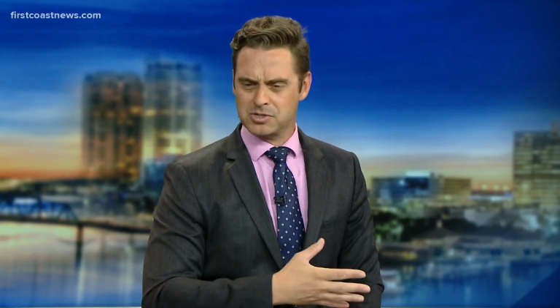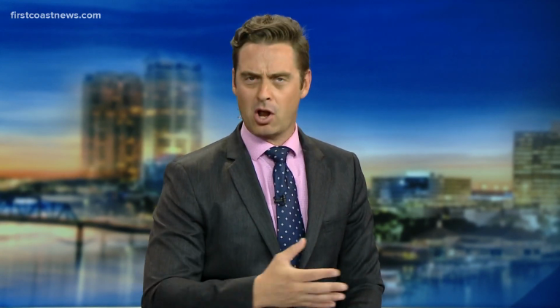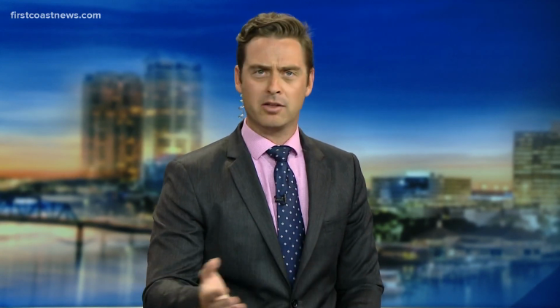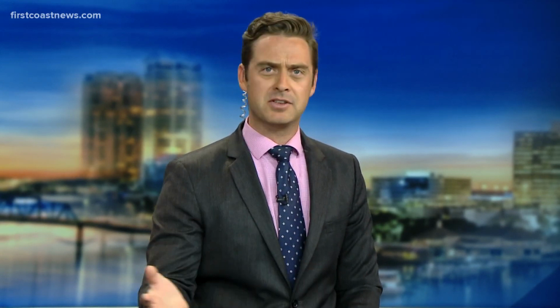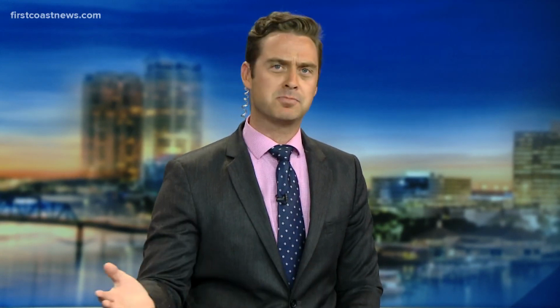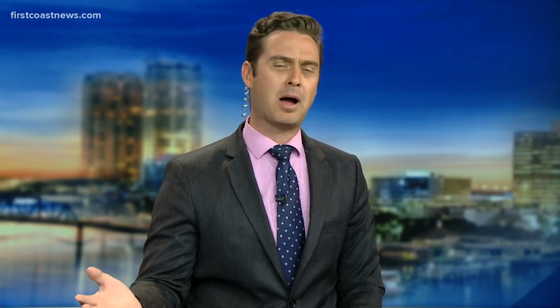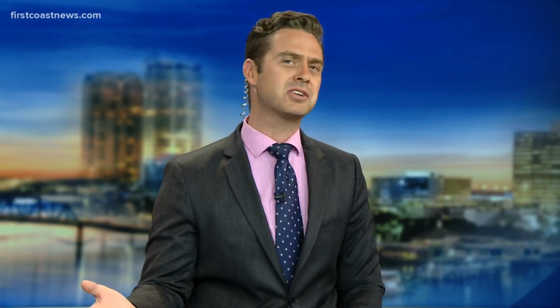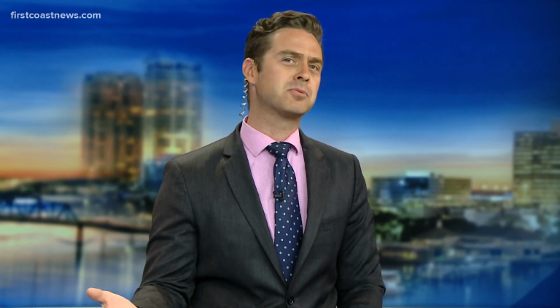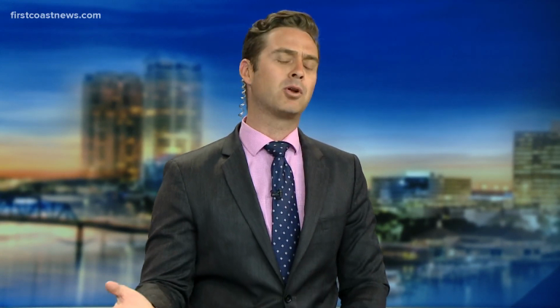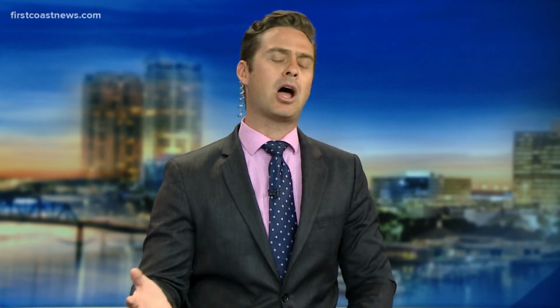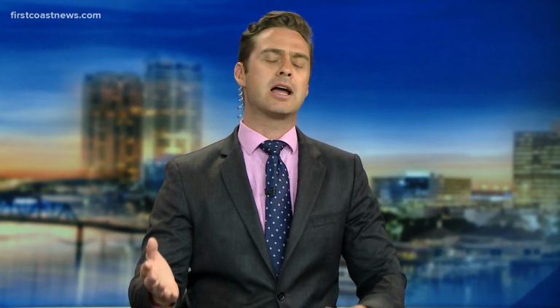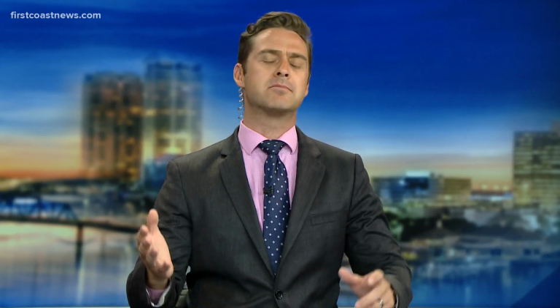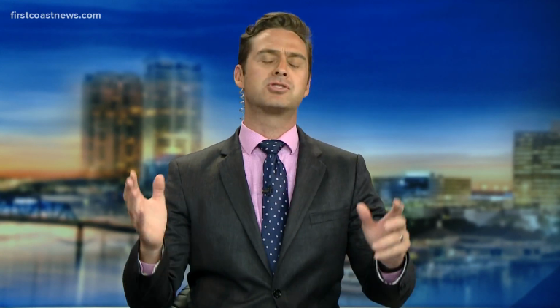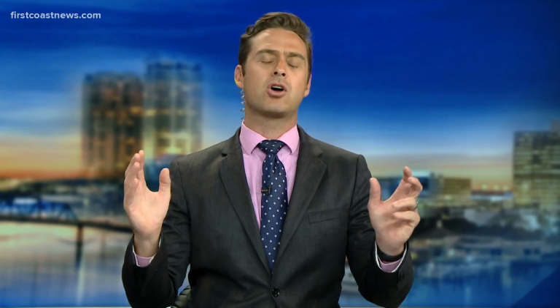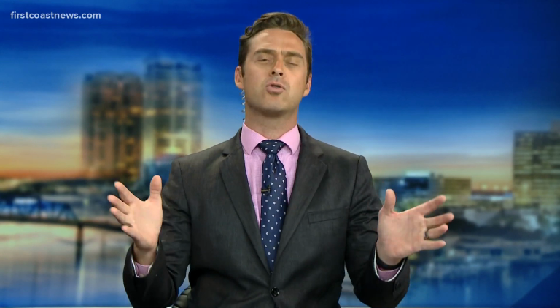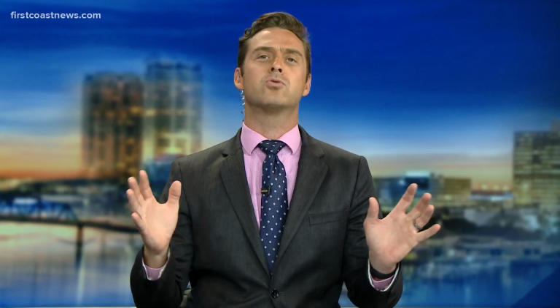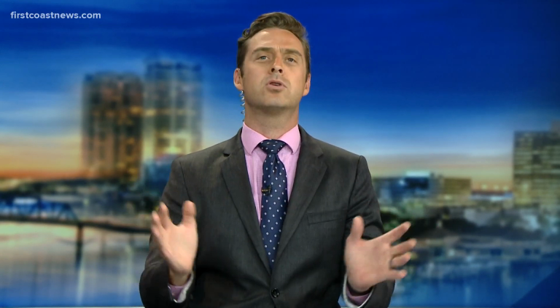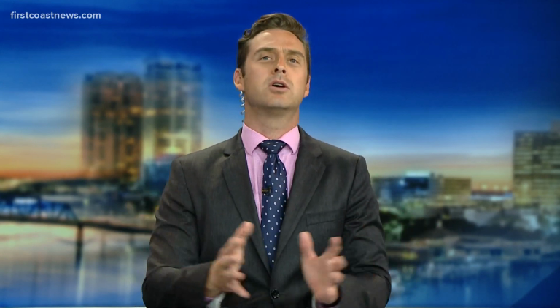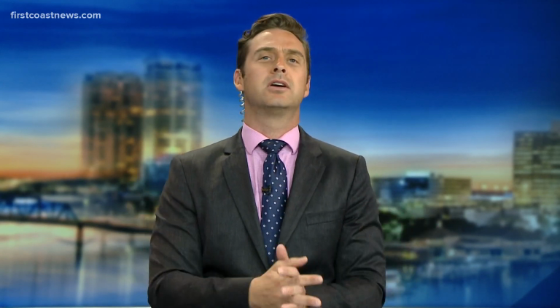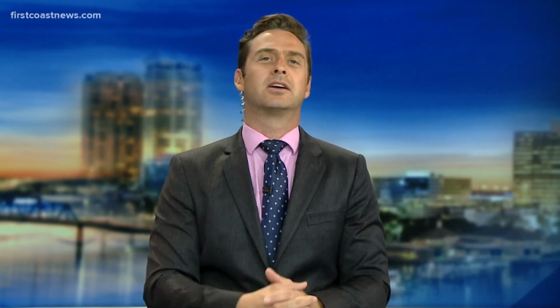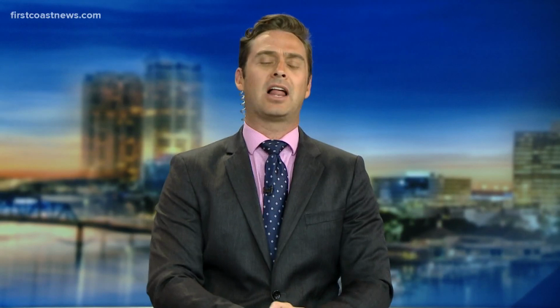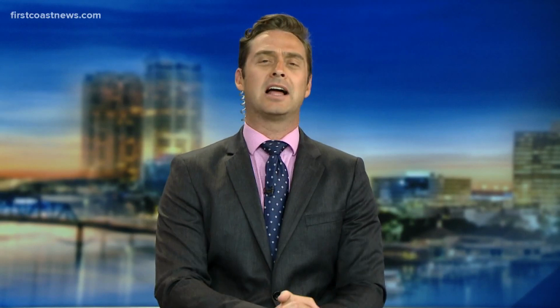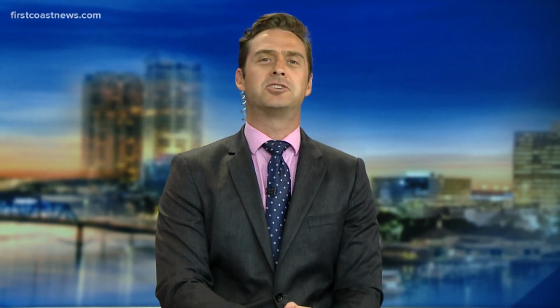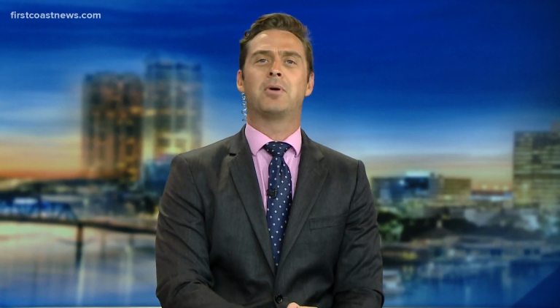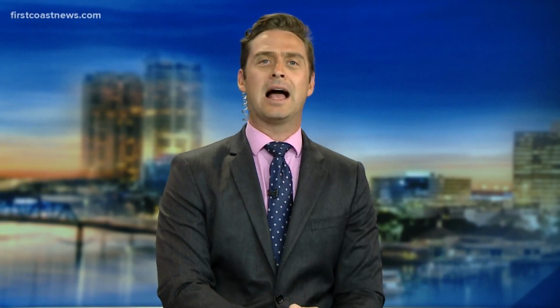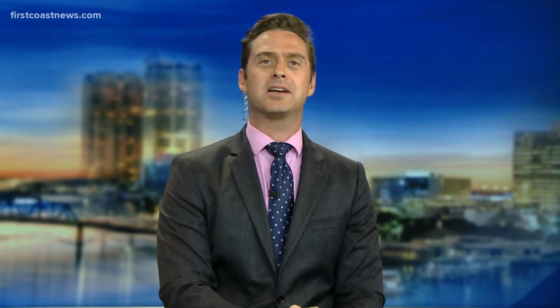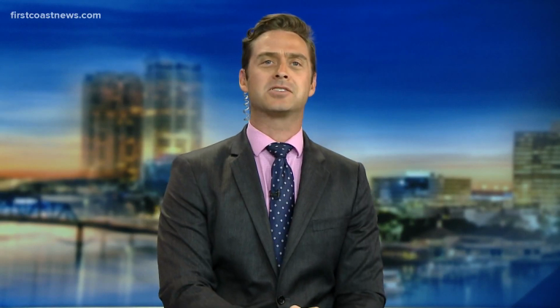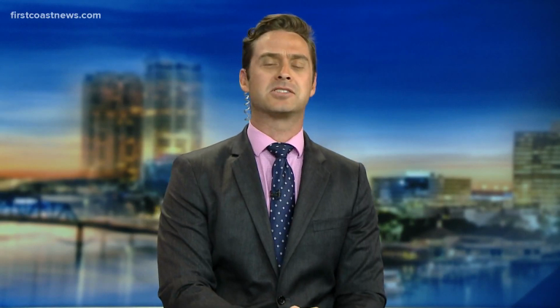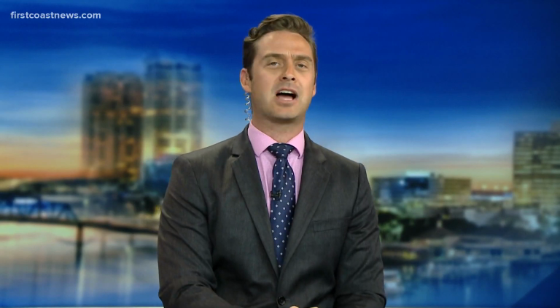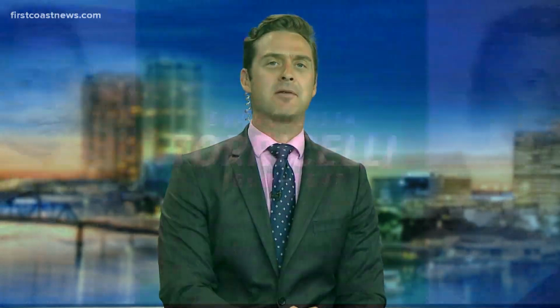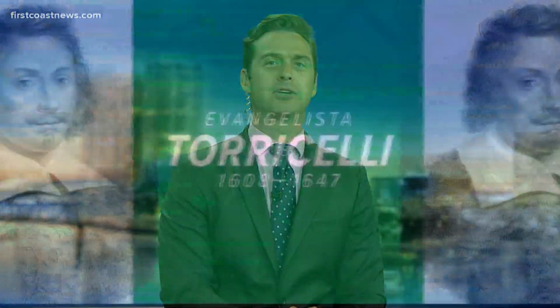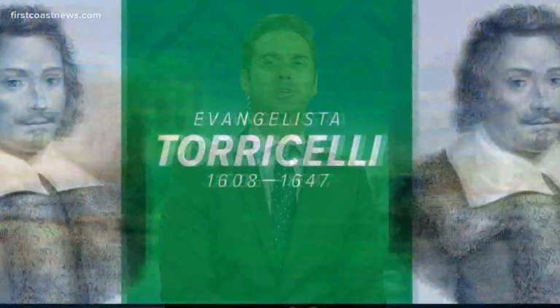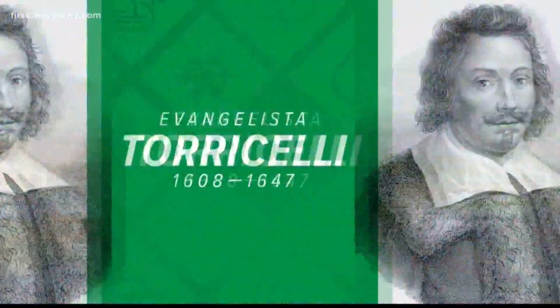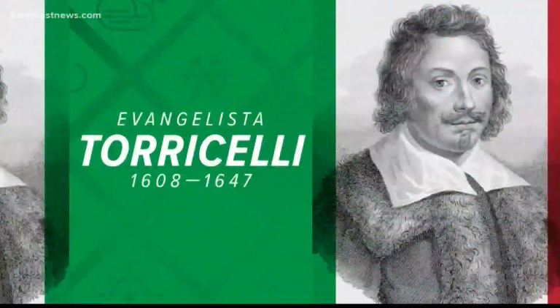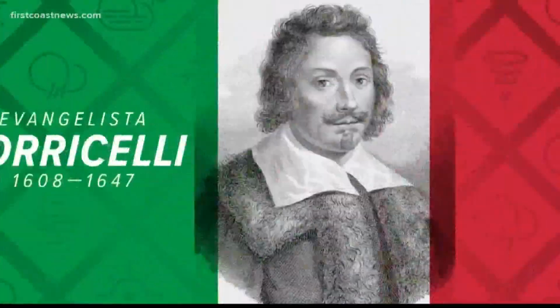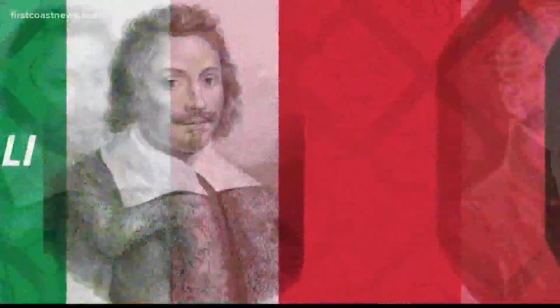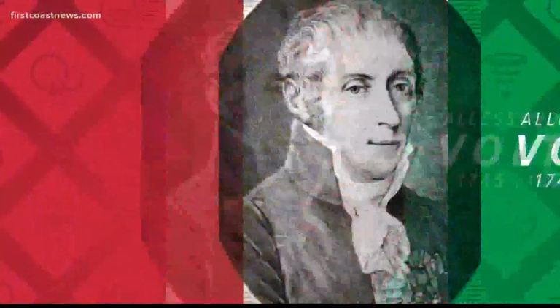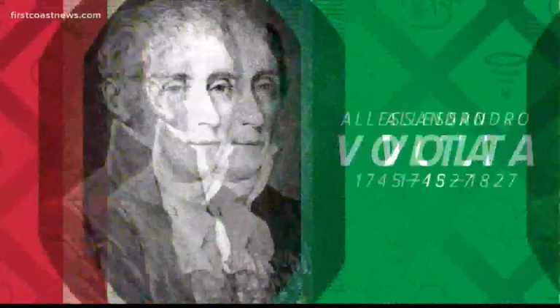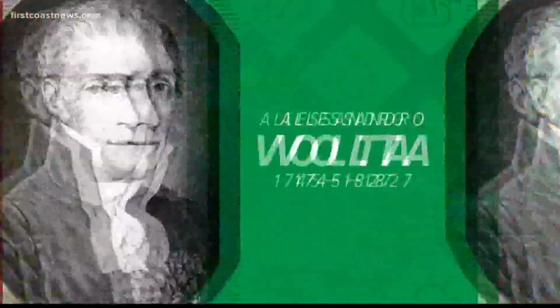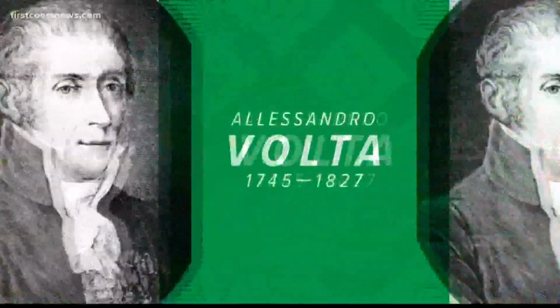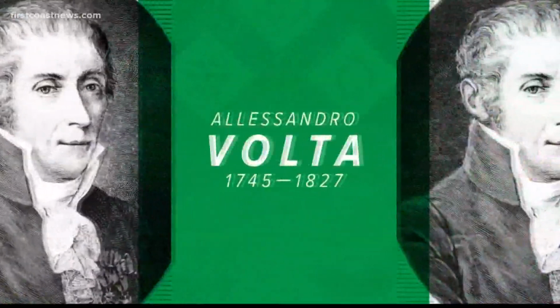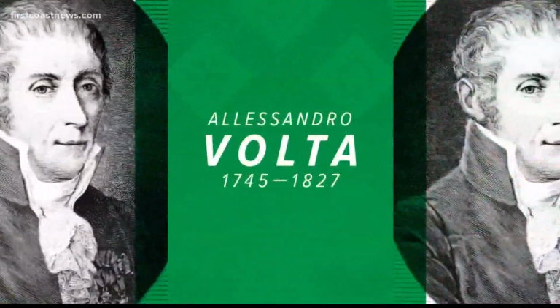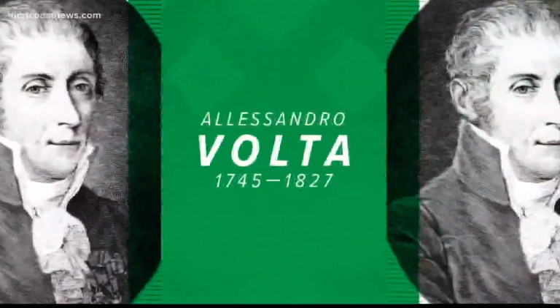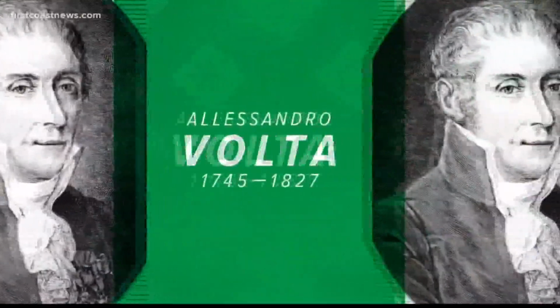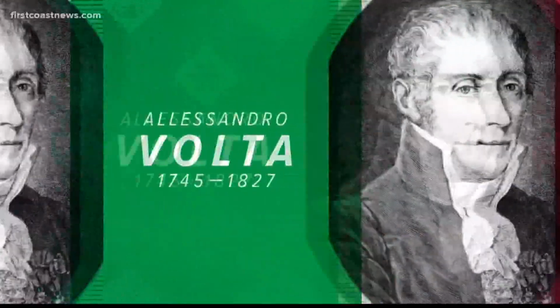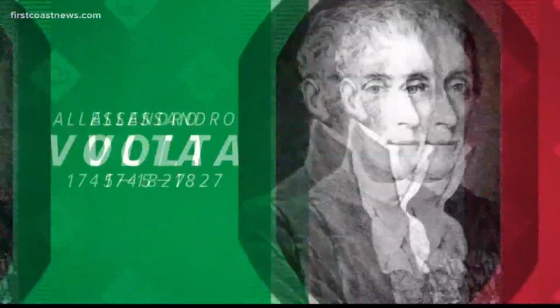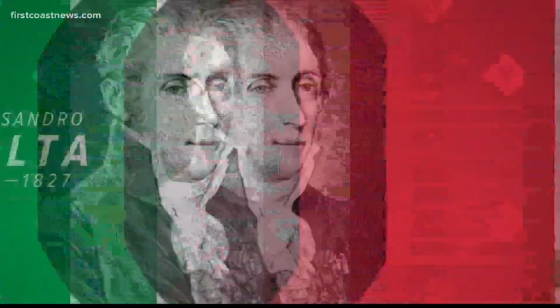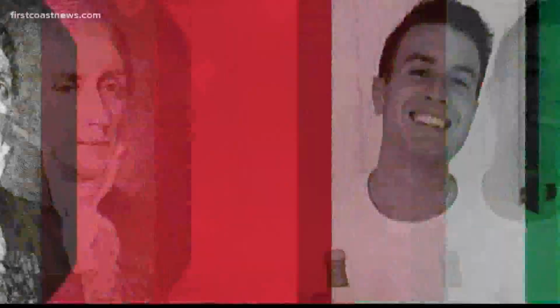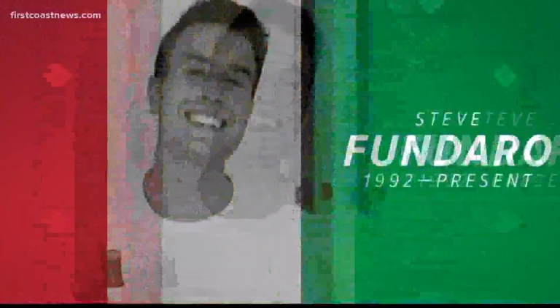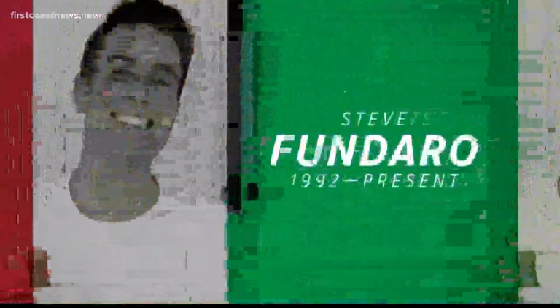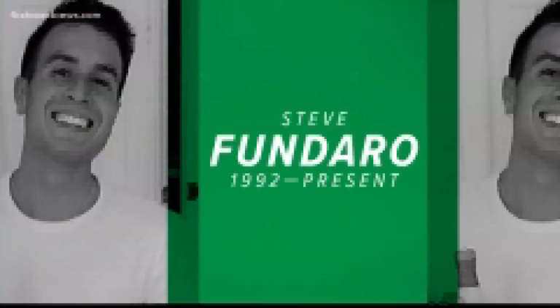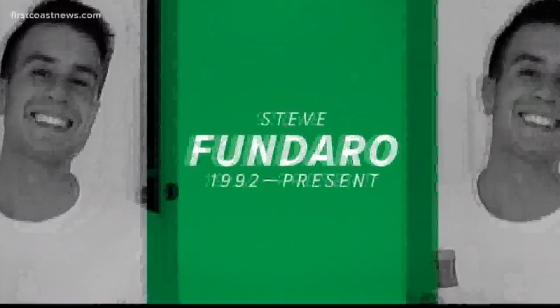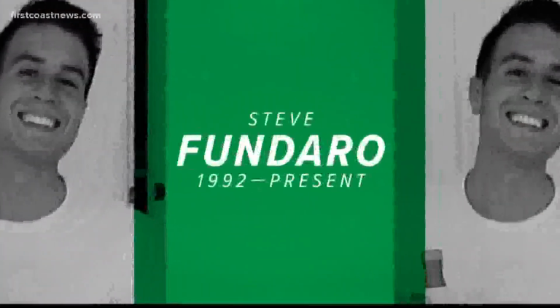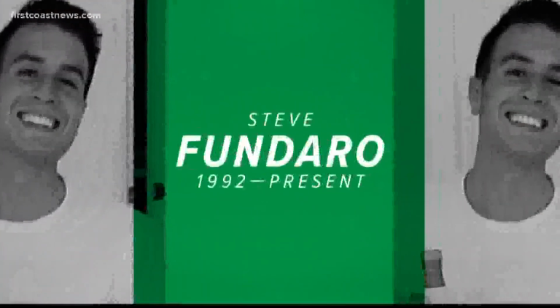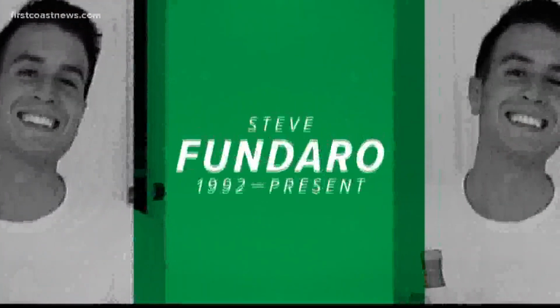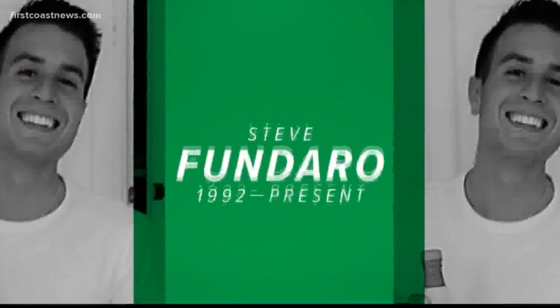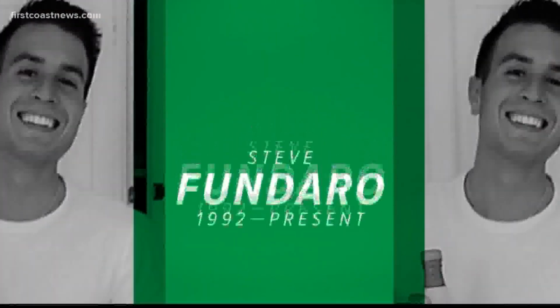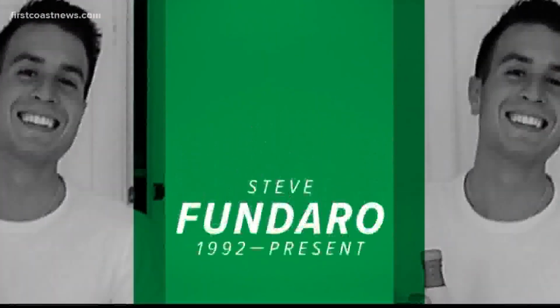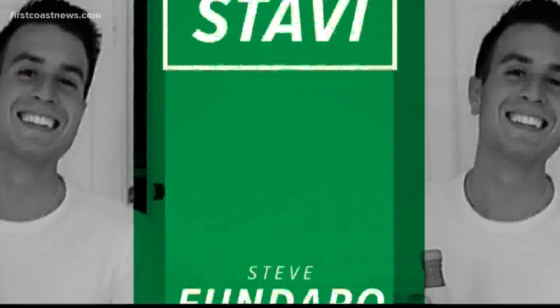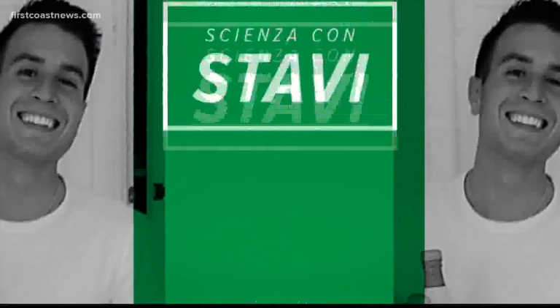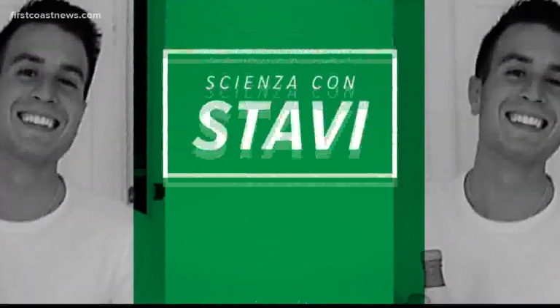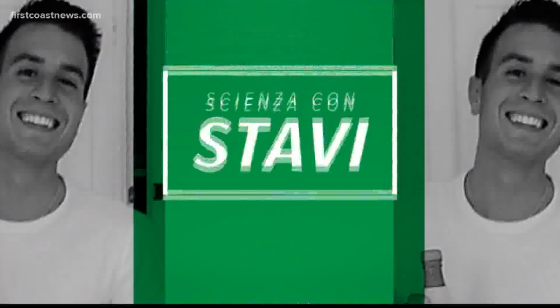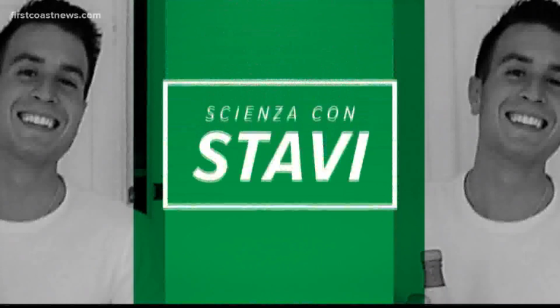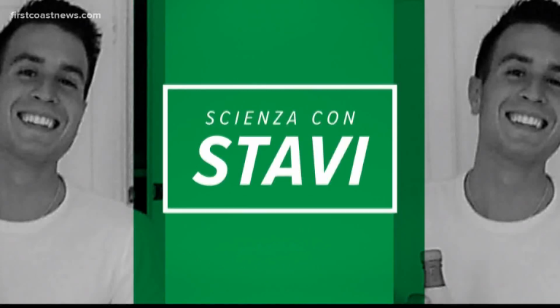How was all of this possible? I am so glad you asked. It's time to cue the music for a little science with Steve Fundera.